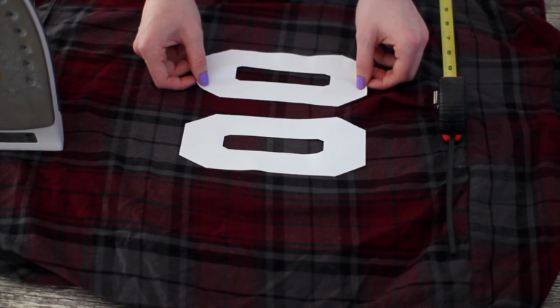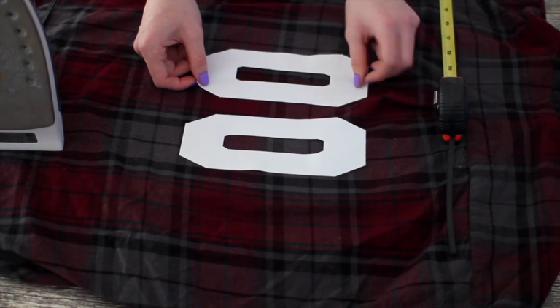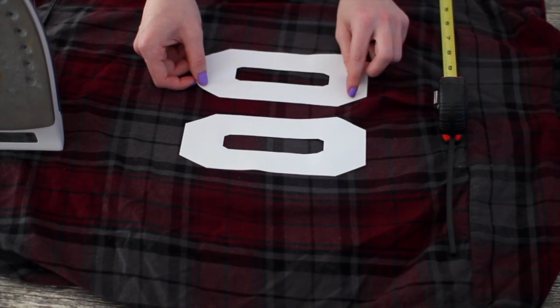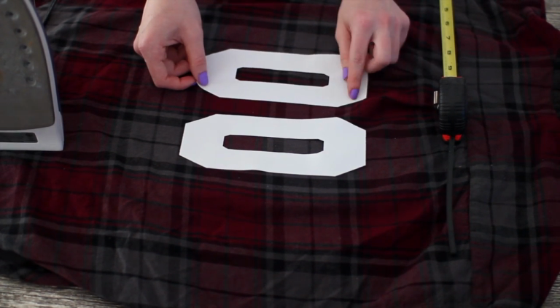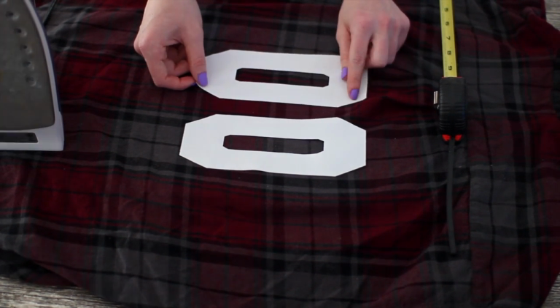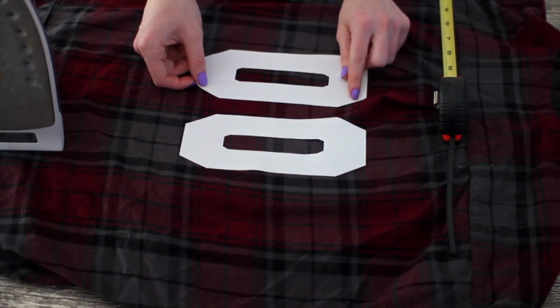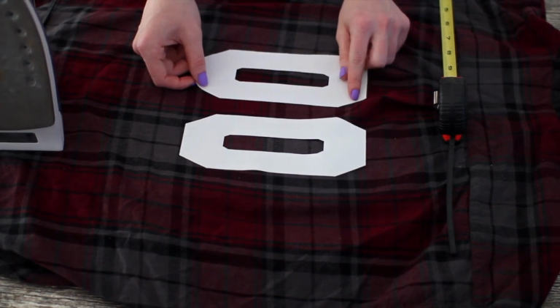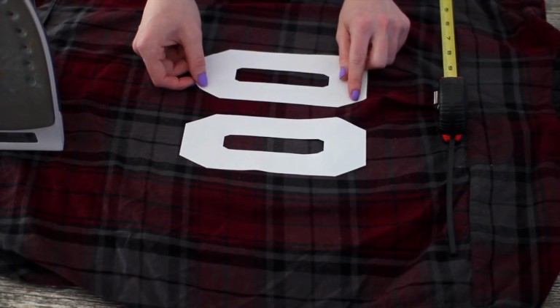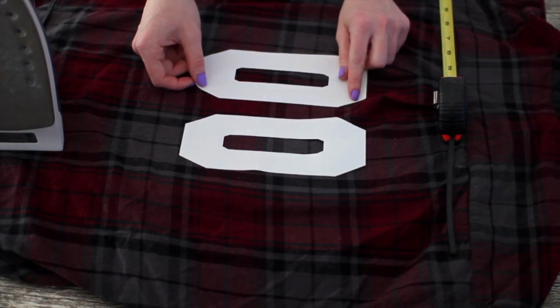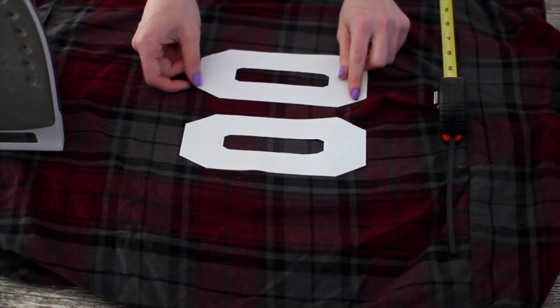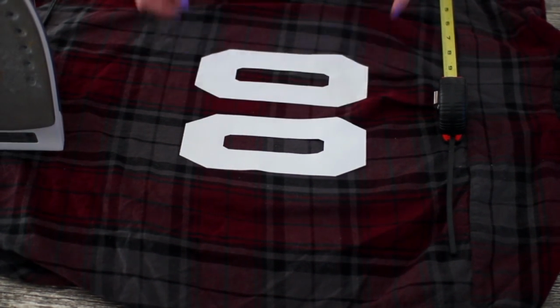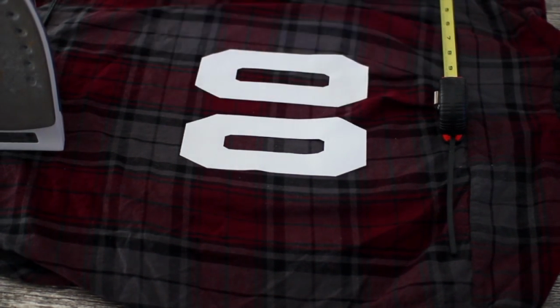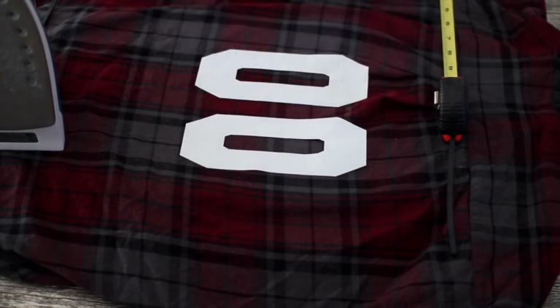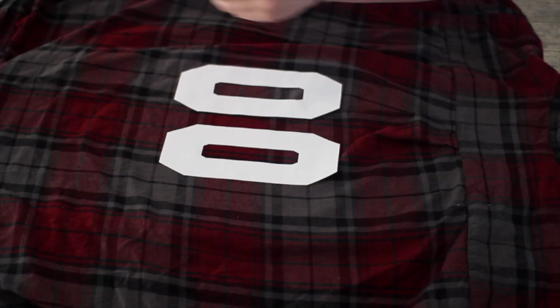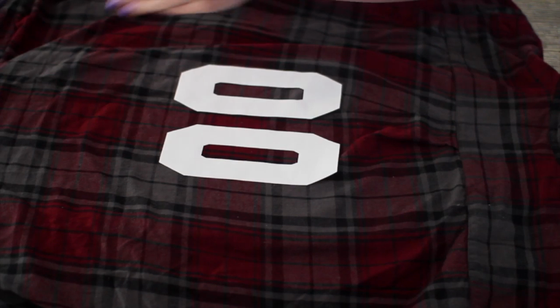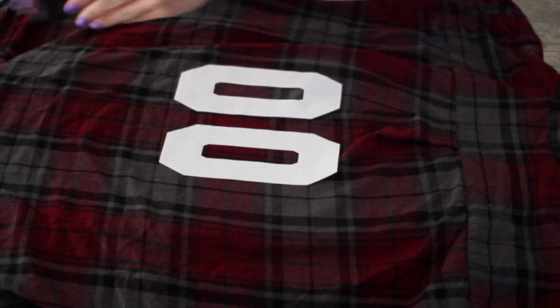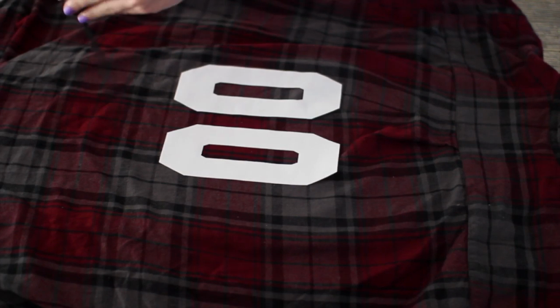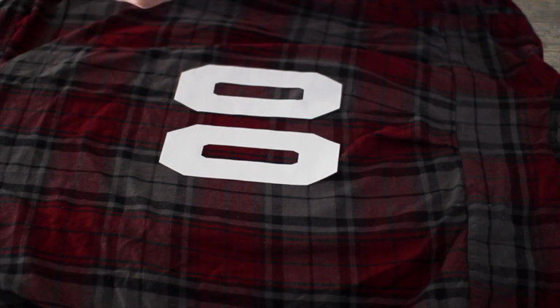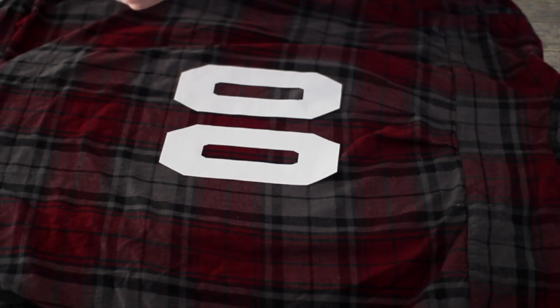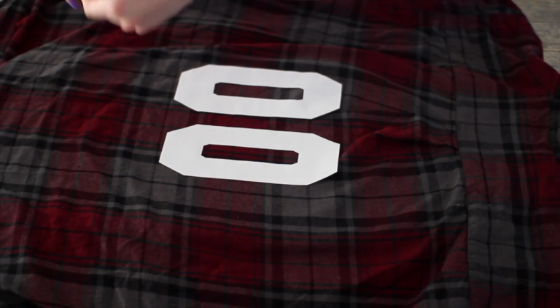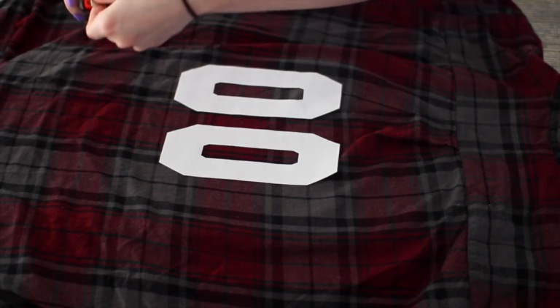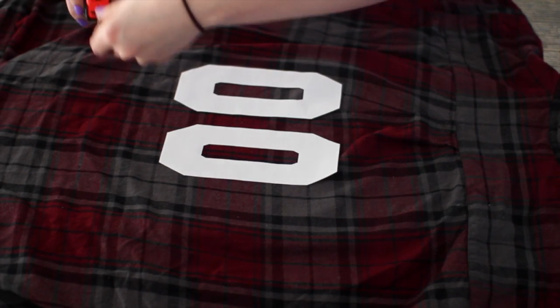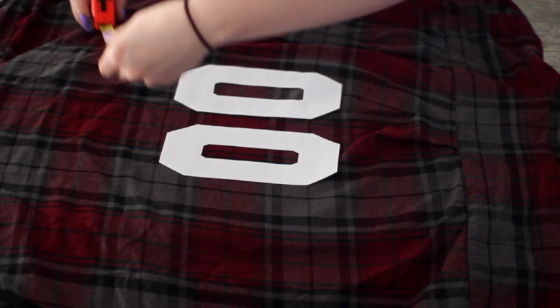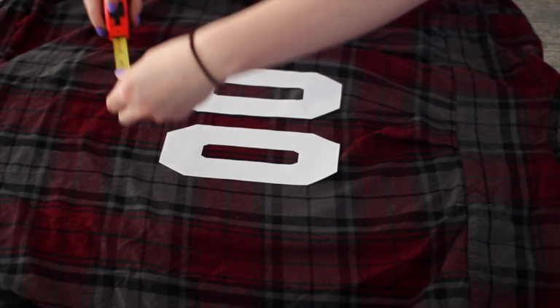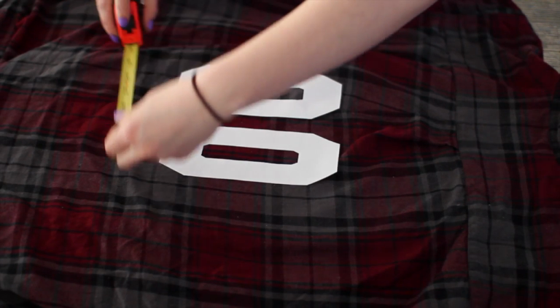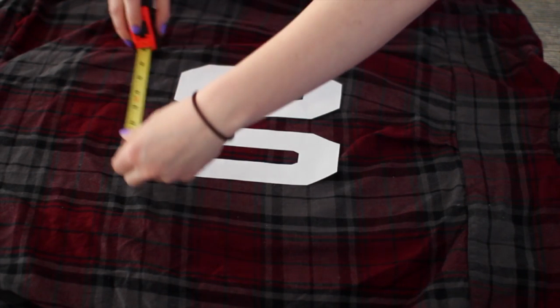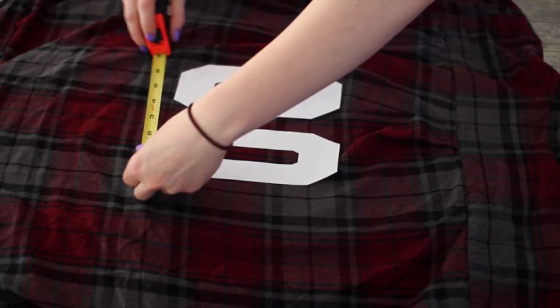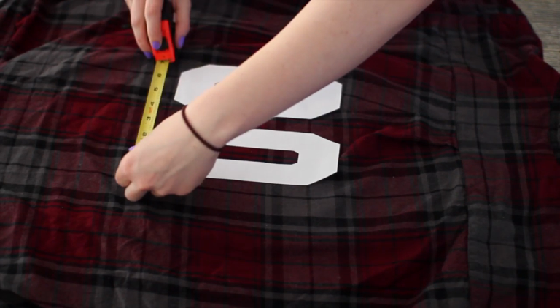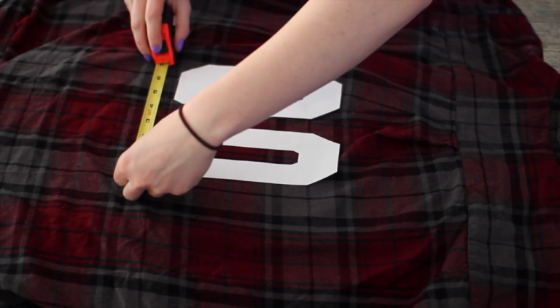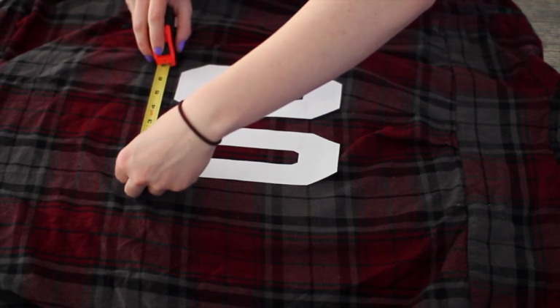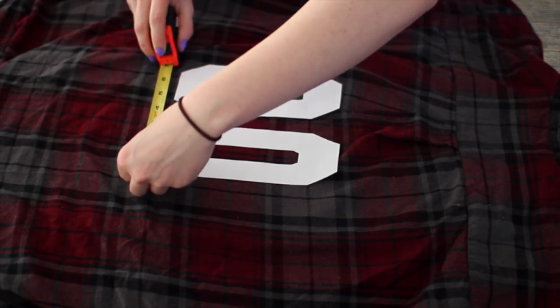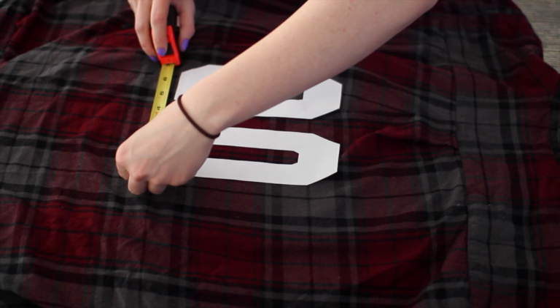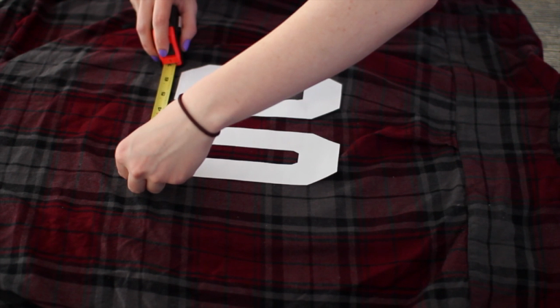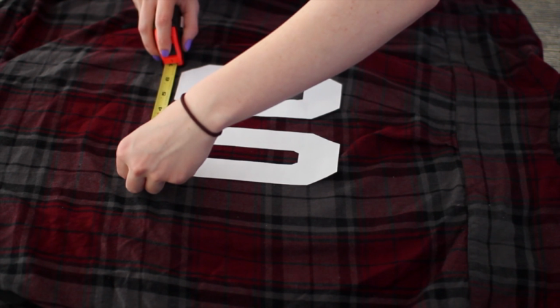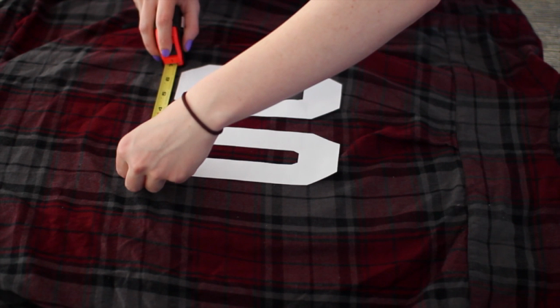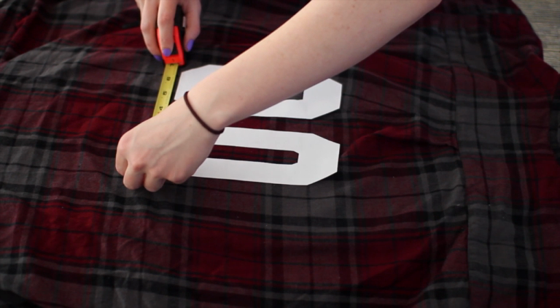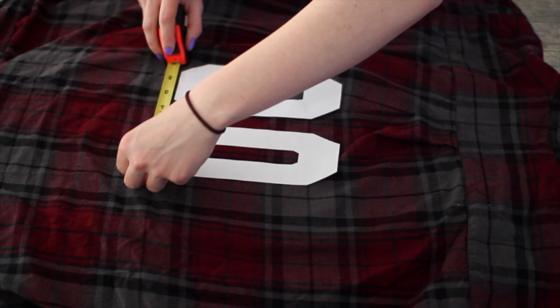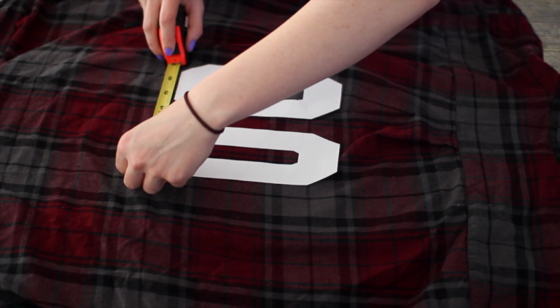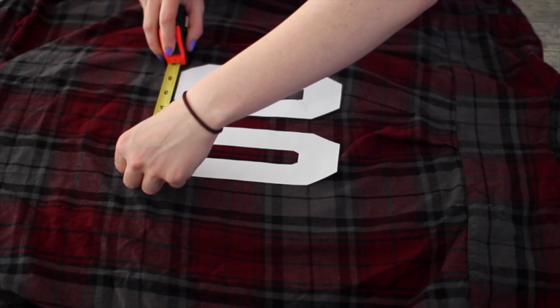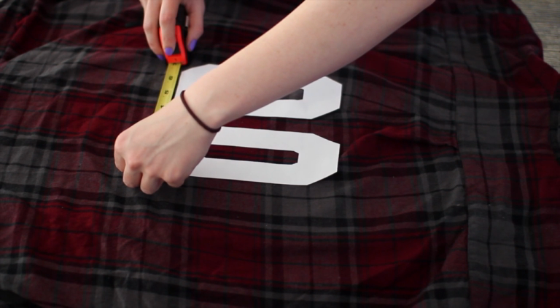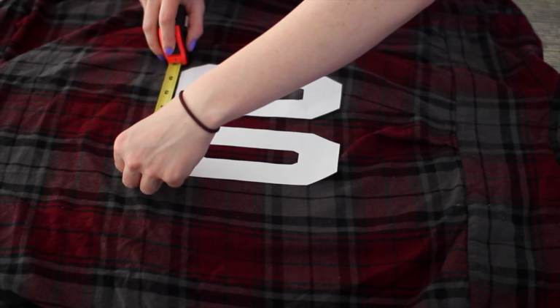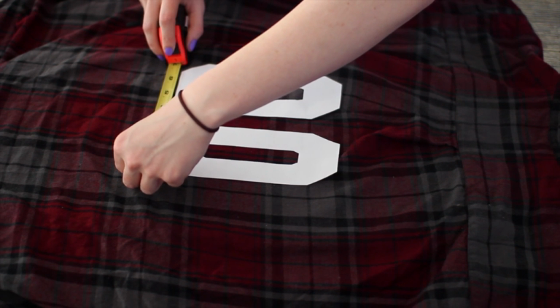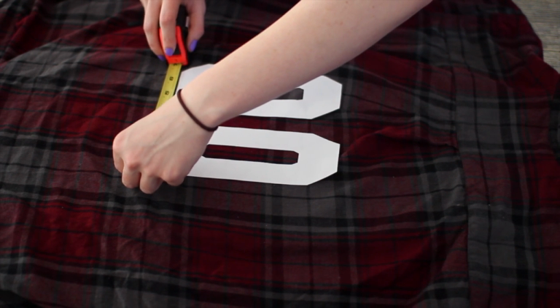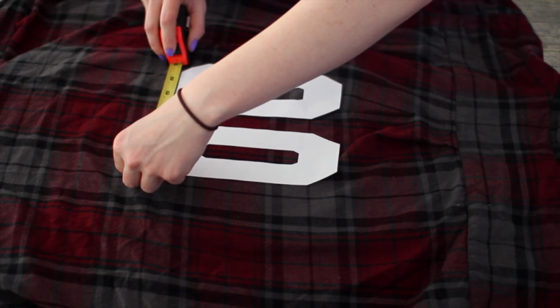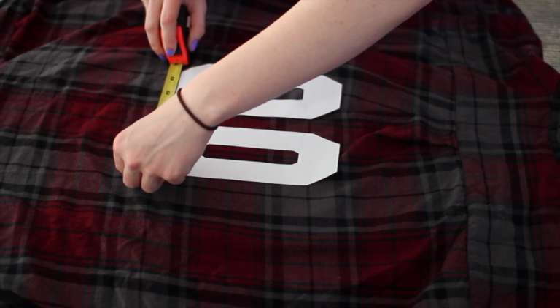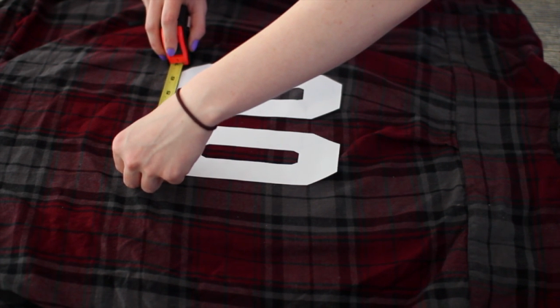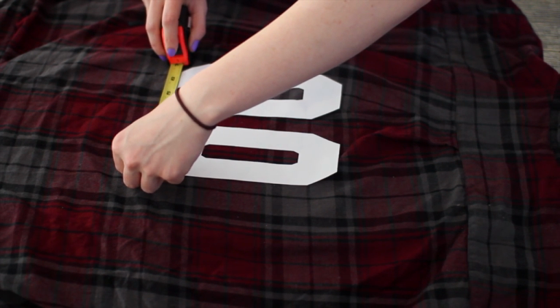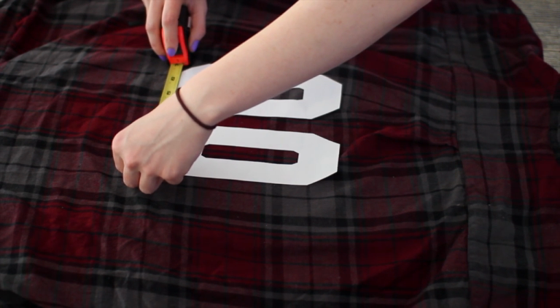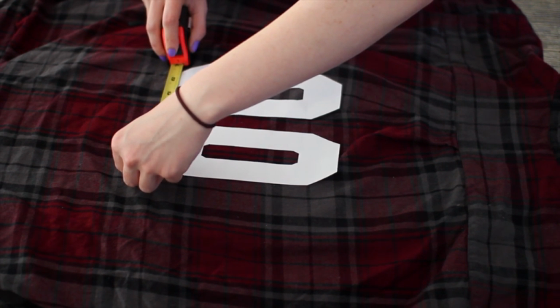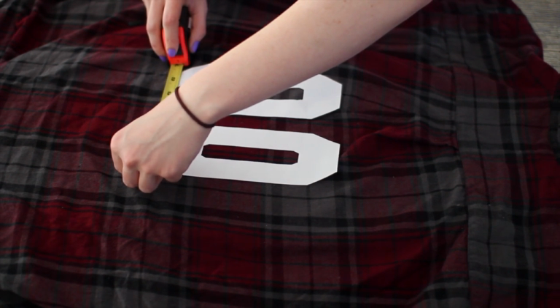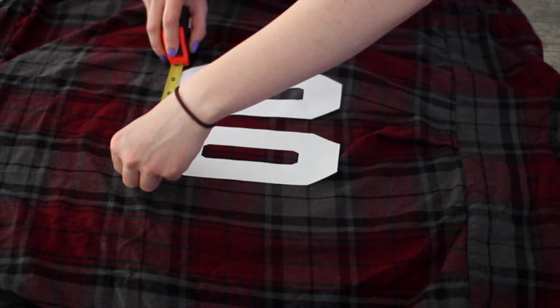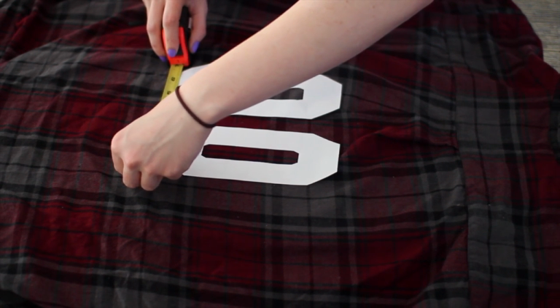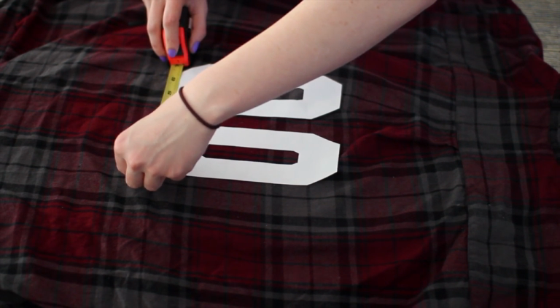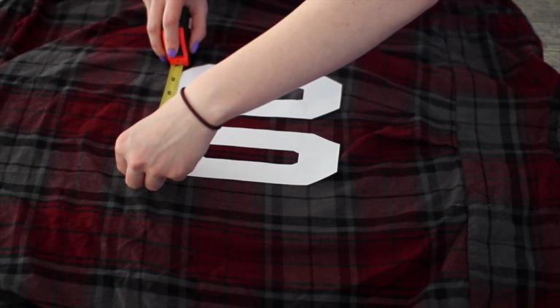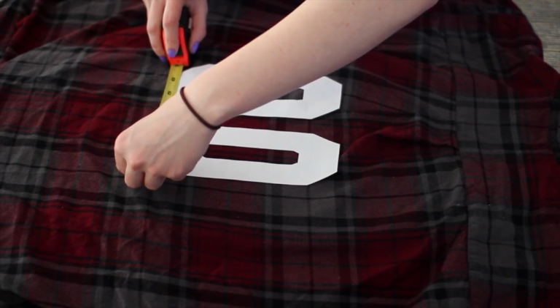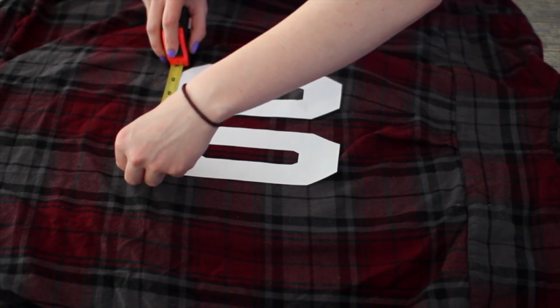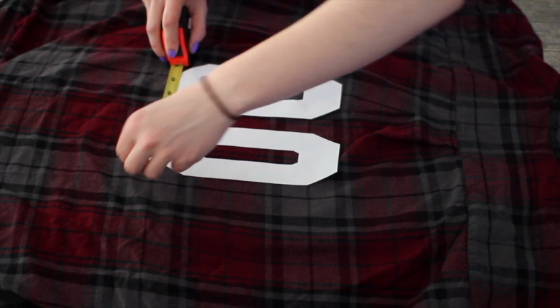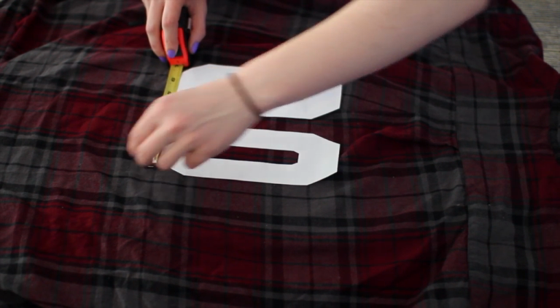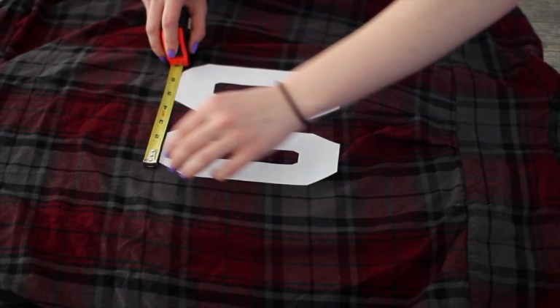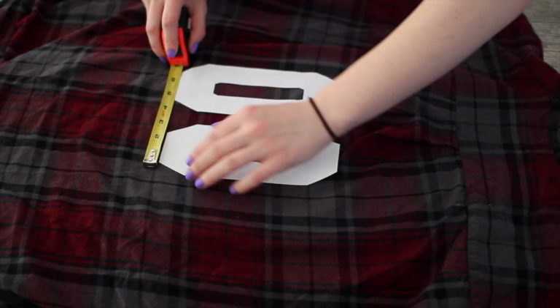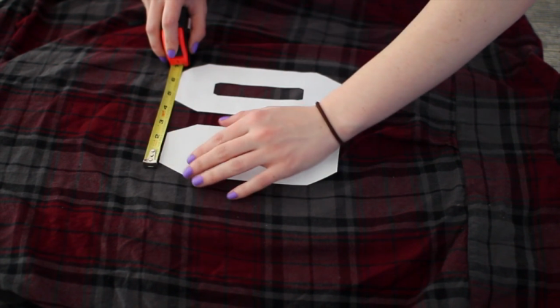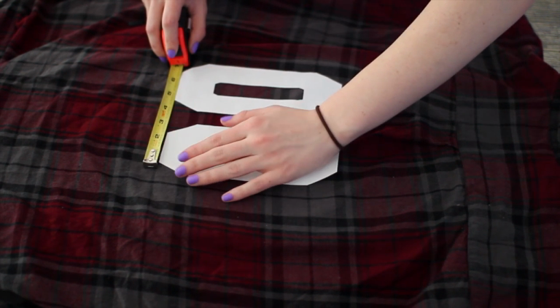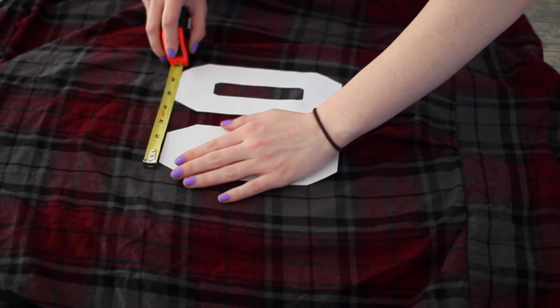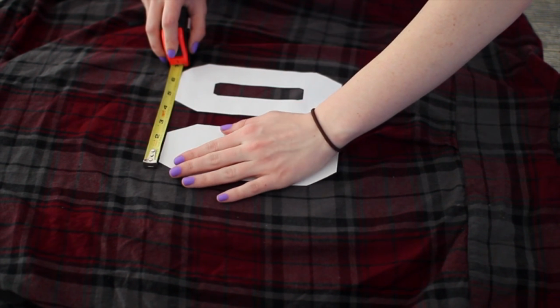I also used a measuring tape to make sure that the bottoms were at the same length as each other so that they were even.